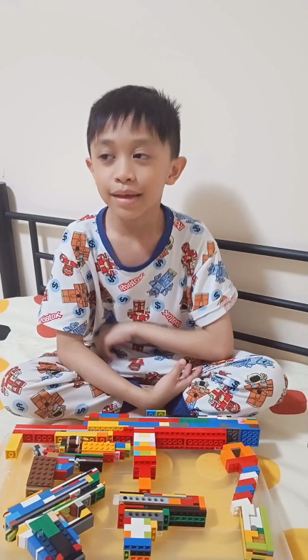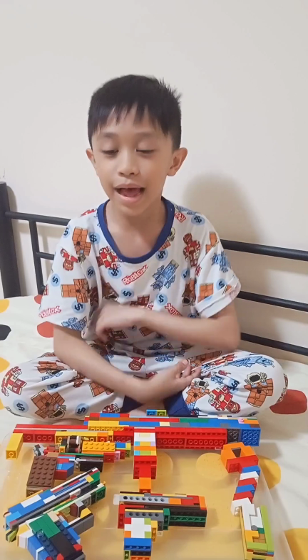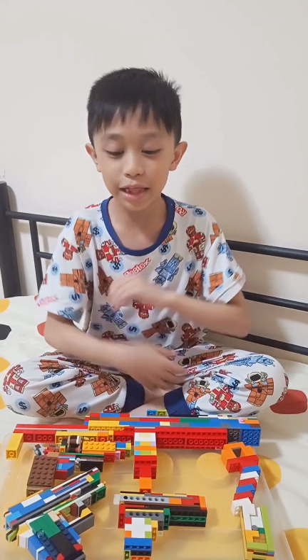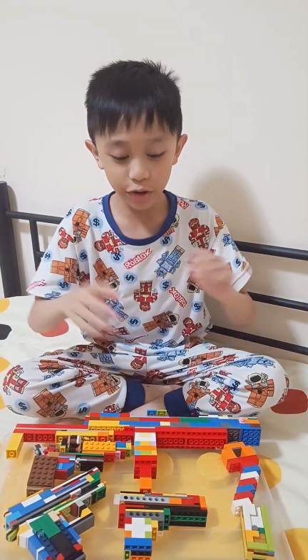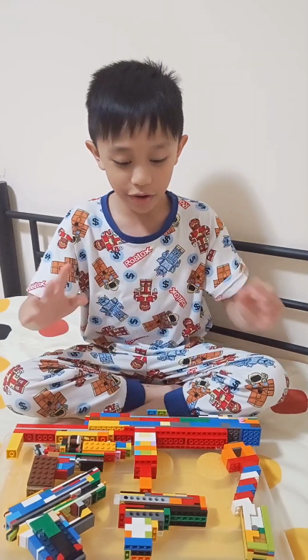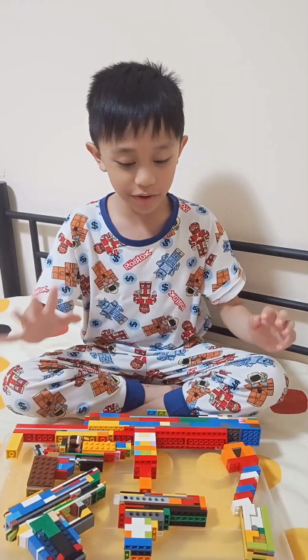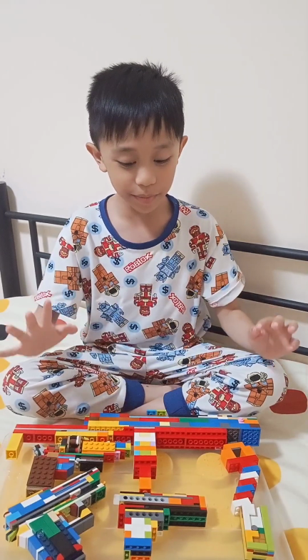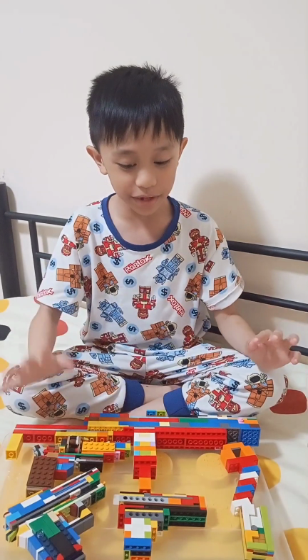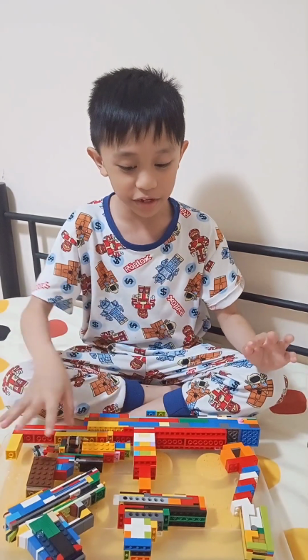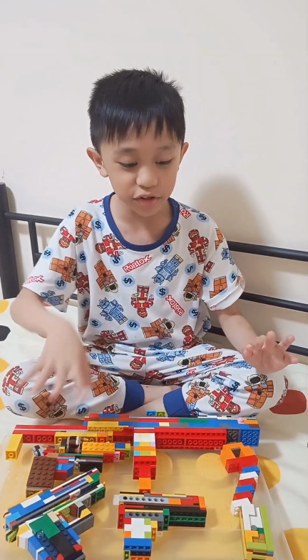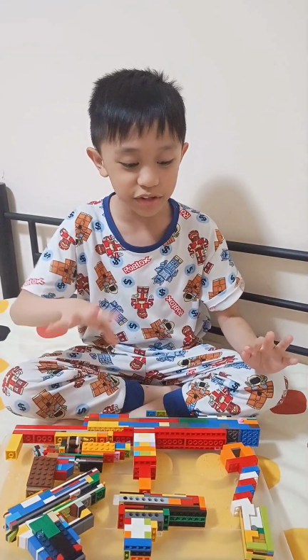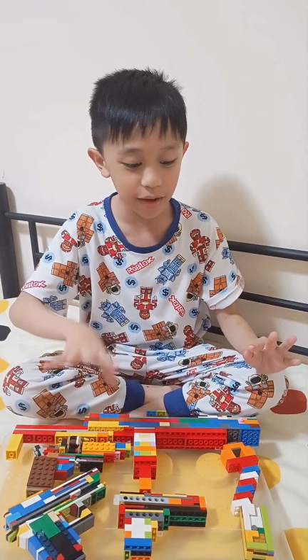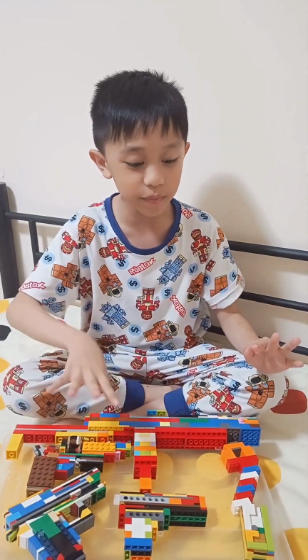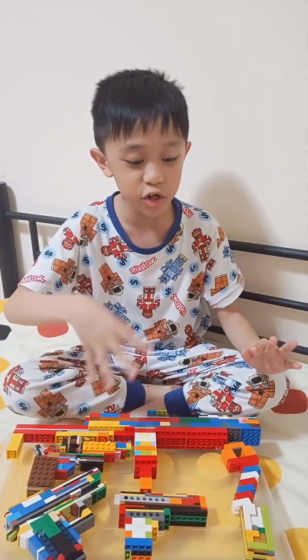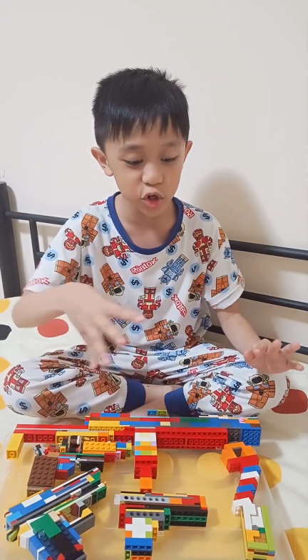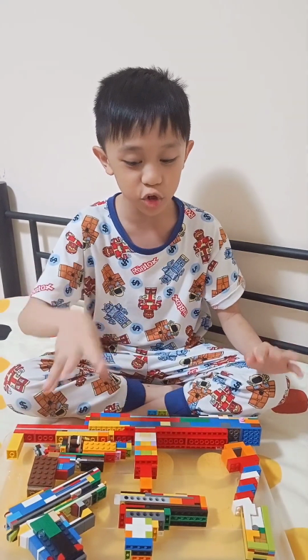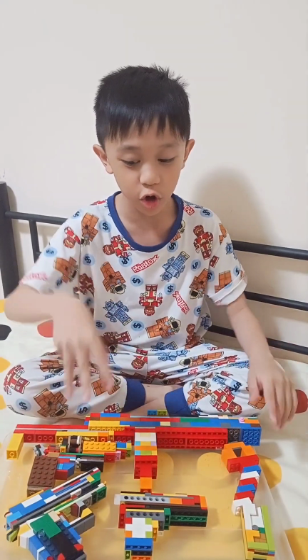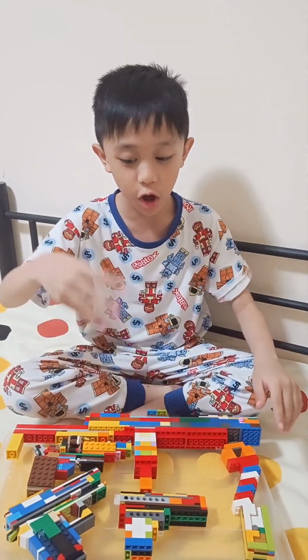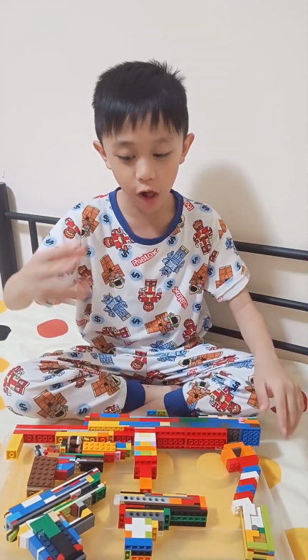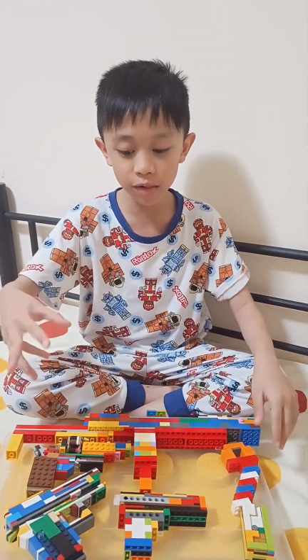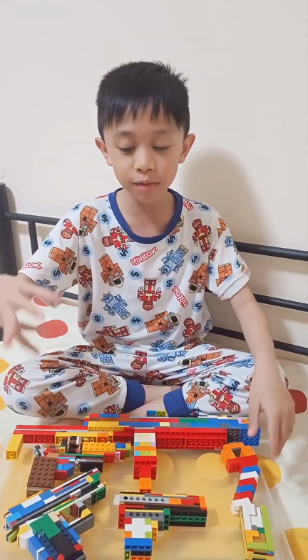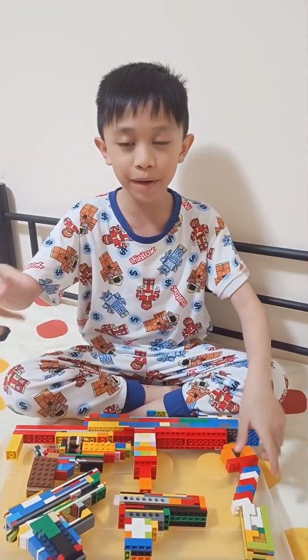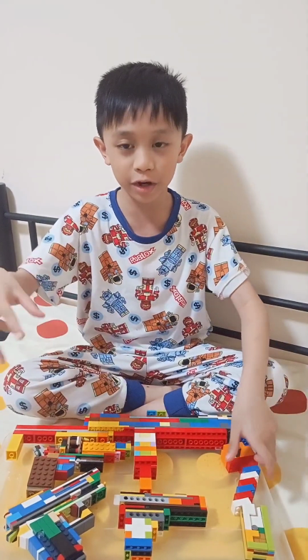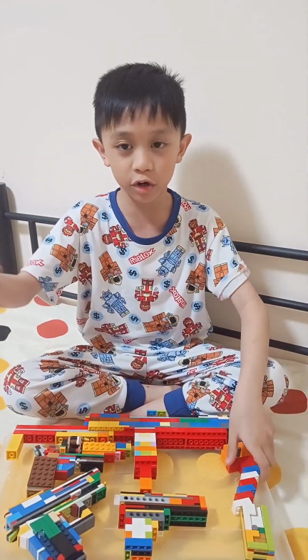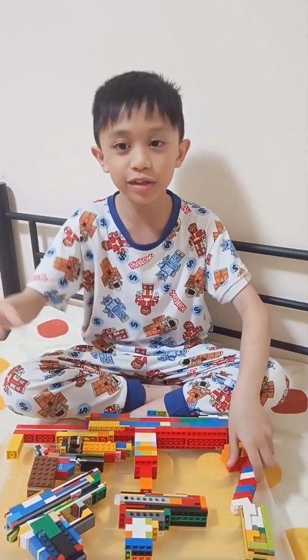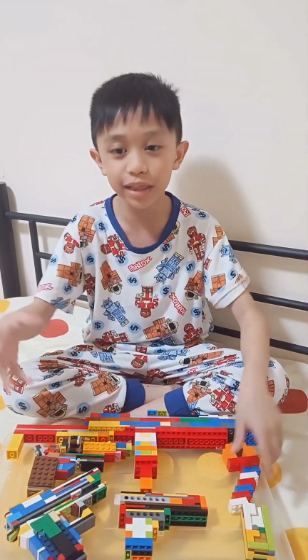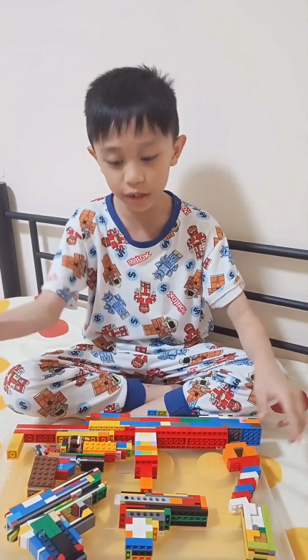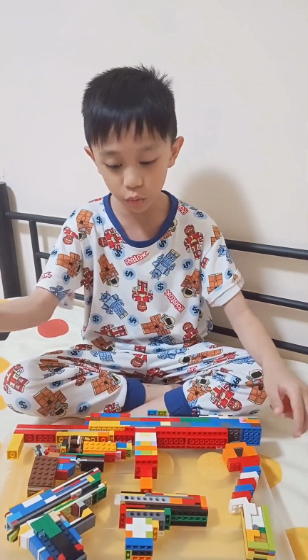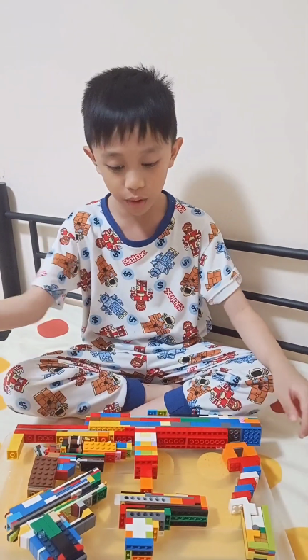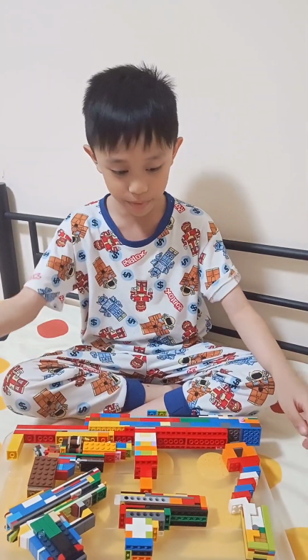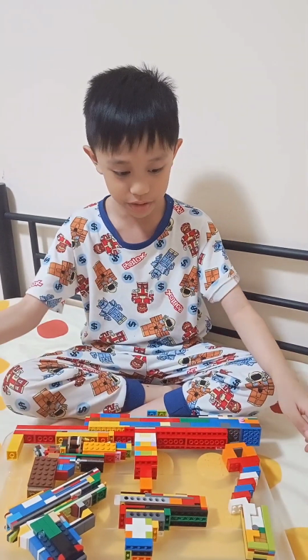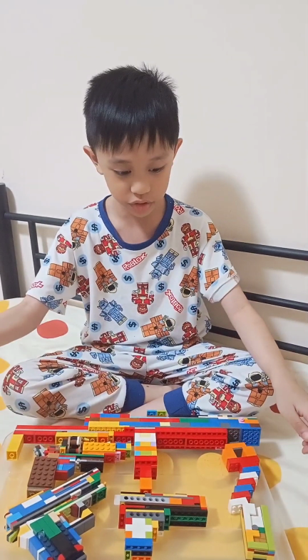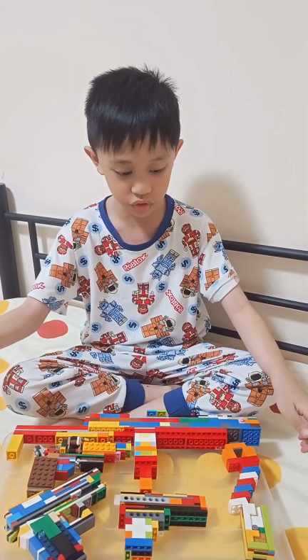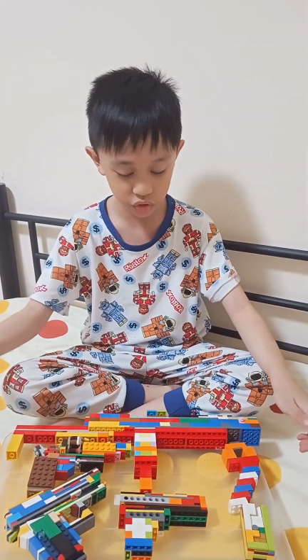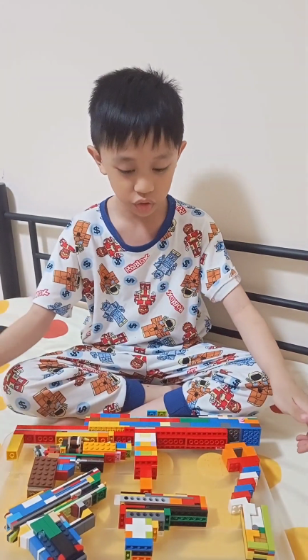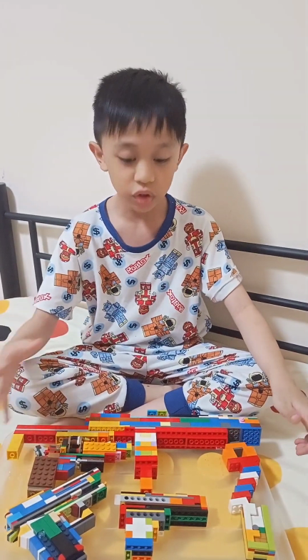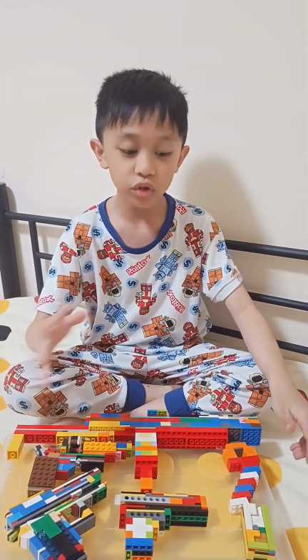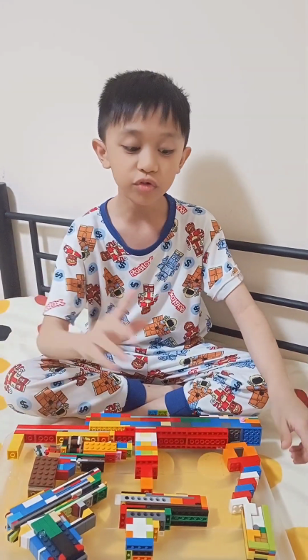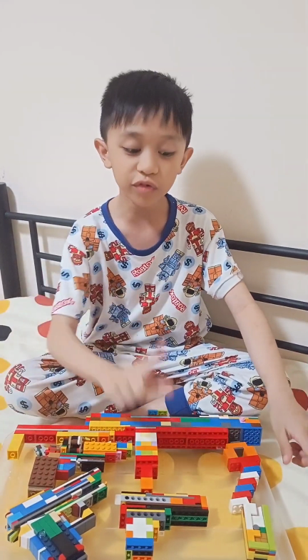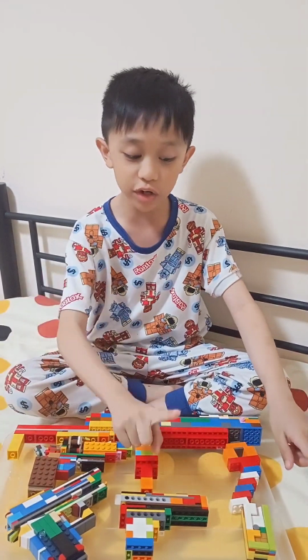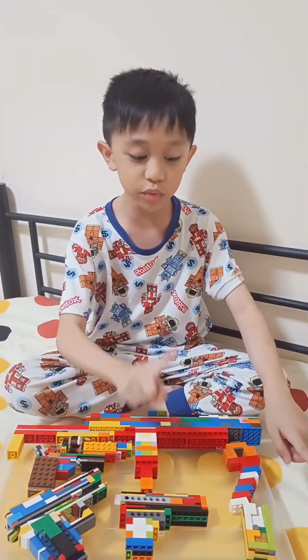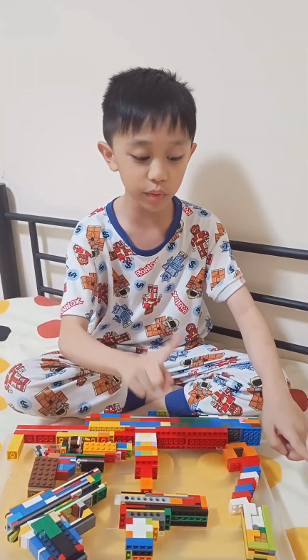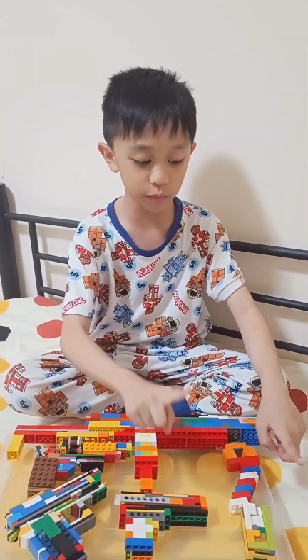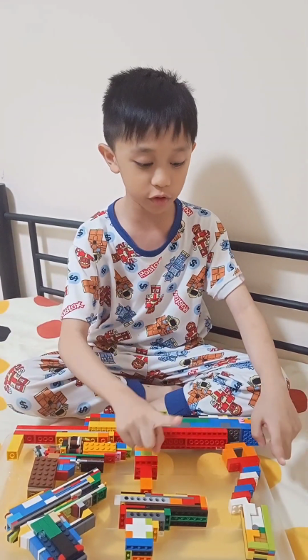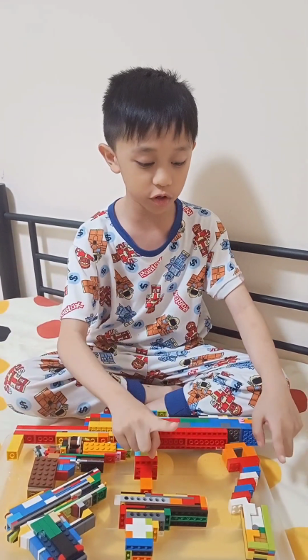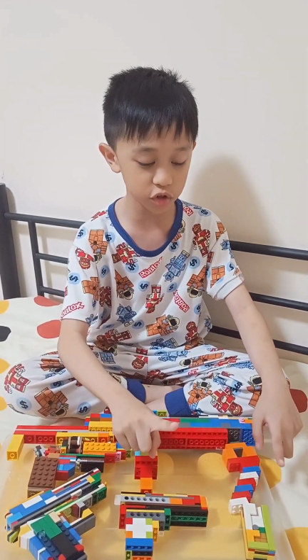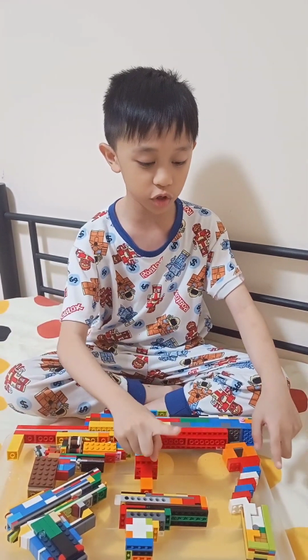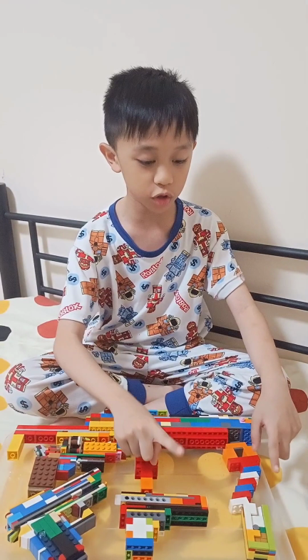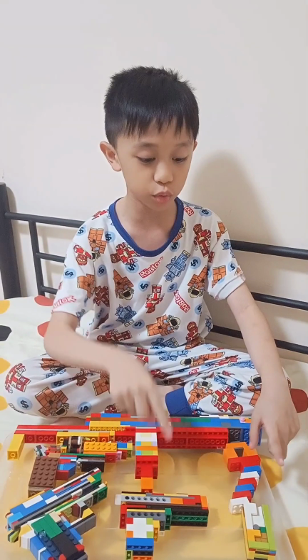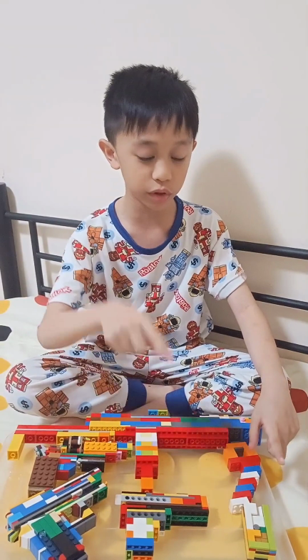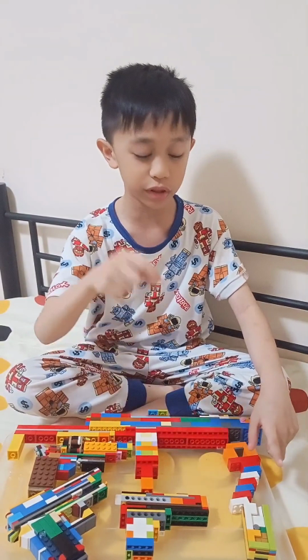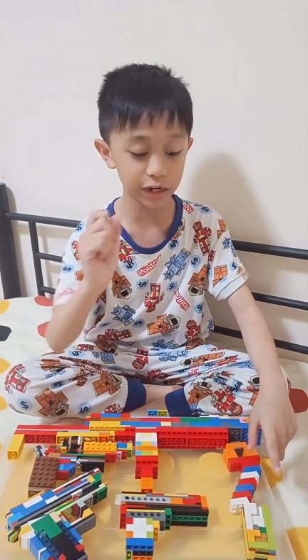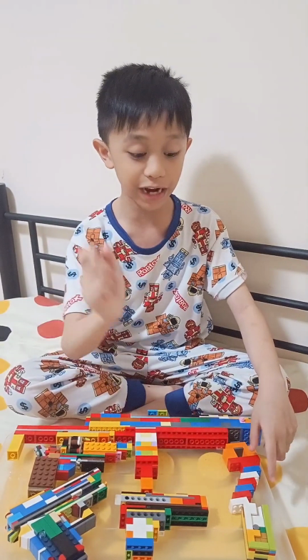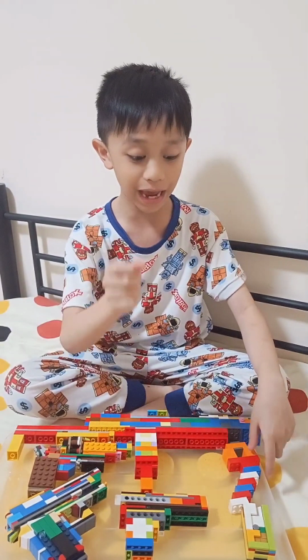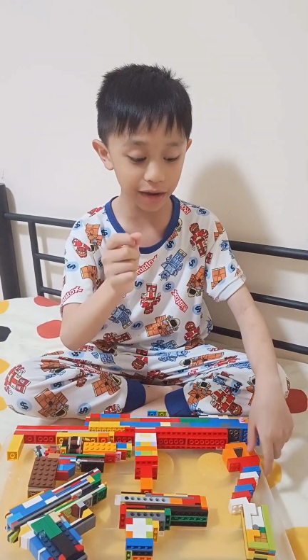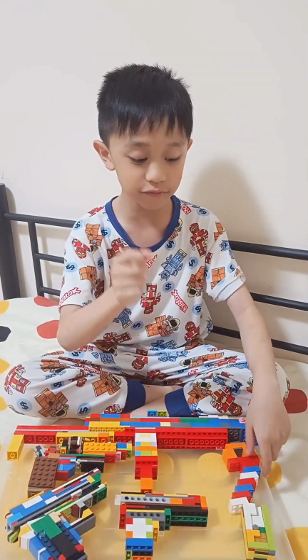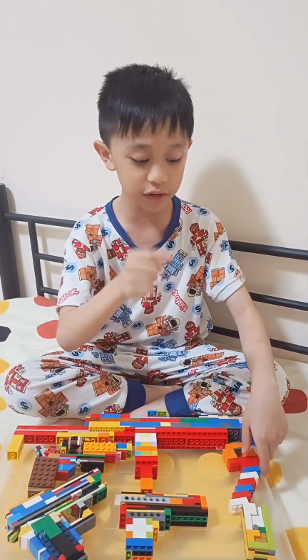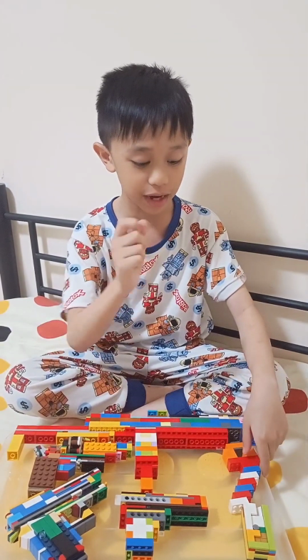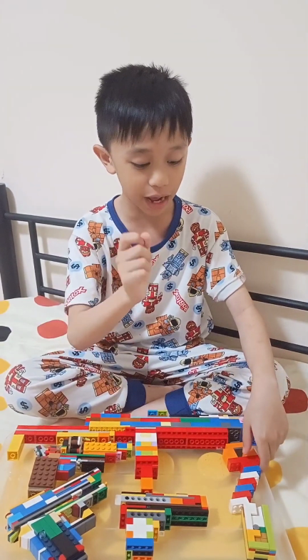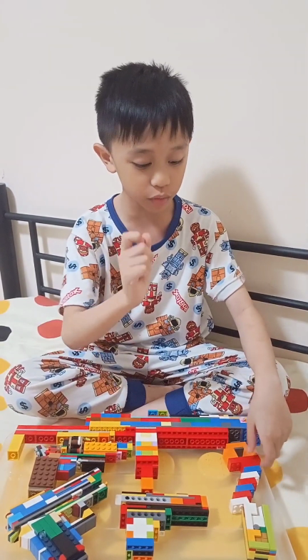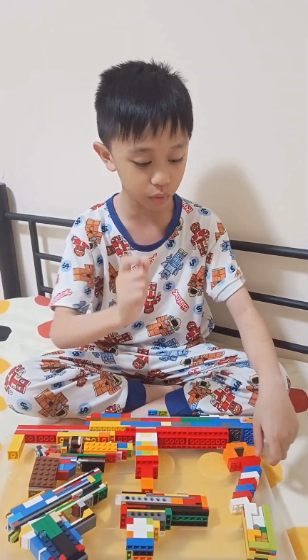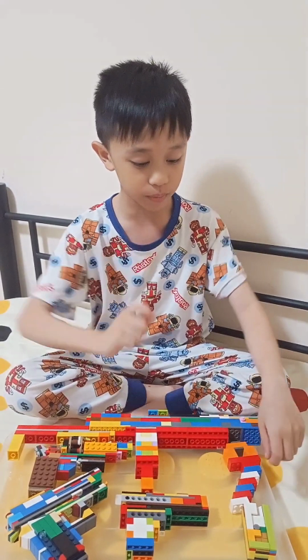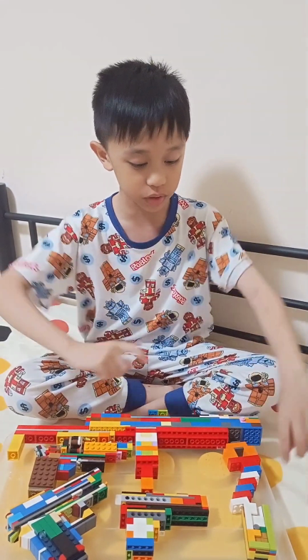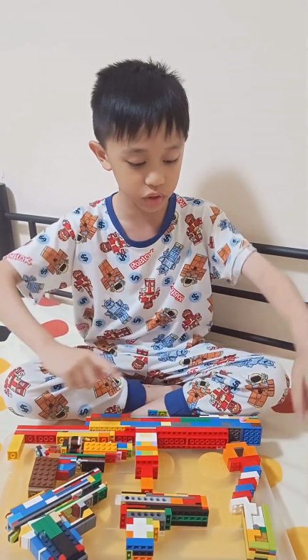Hello everybody! Today I'm going to show you all of my current LEGO weapons. First, we are going to start with knives and hand weapons.